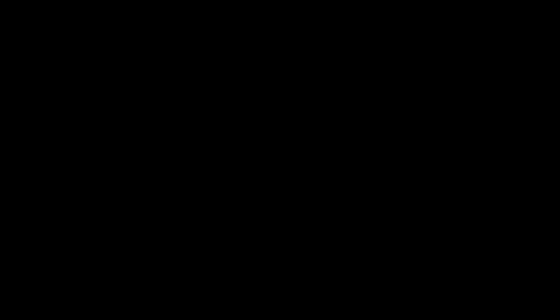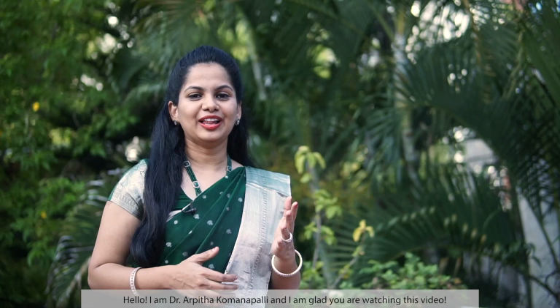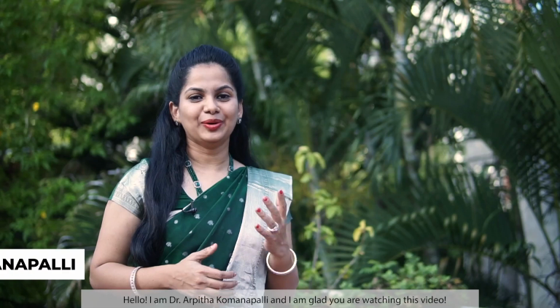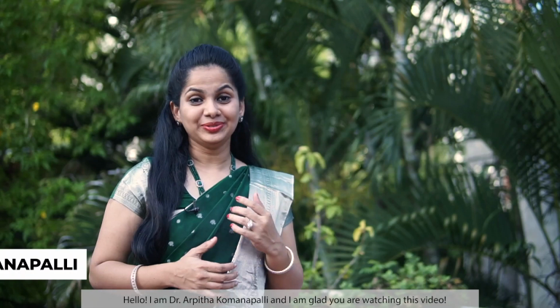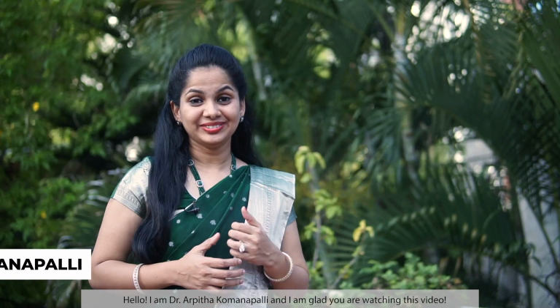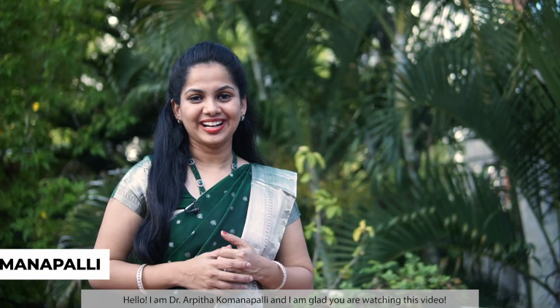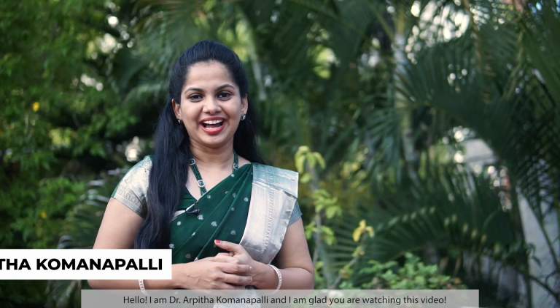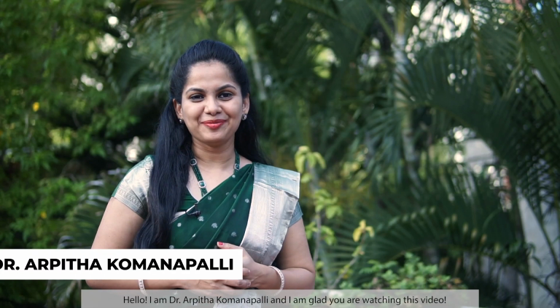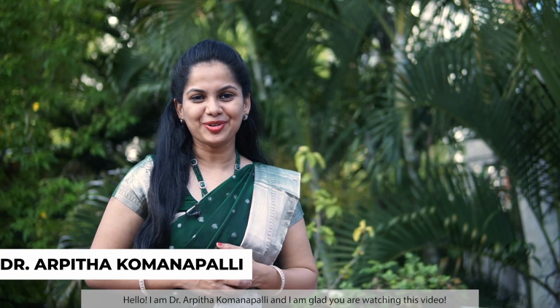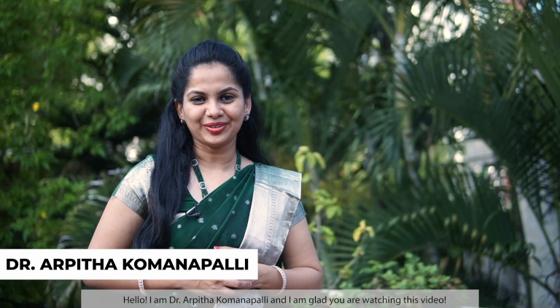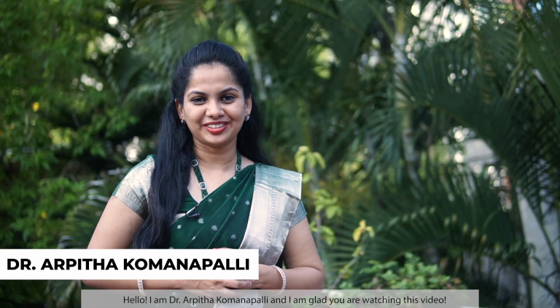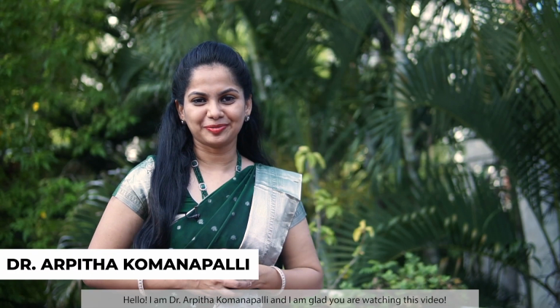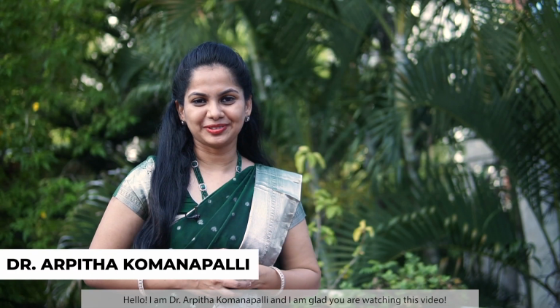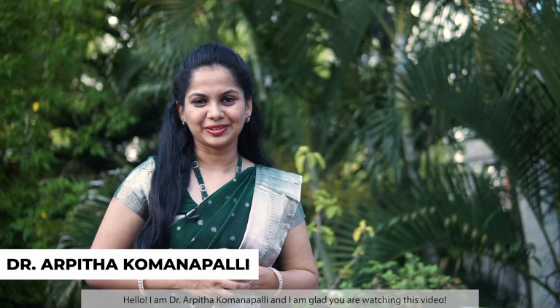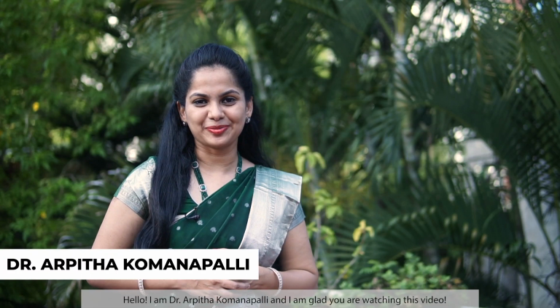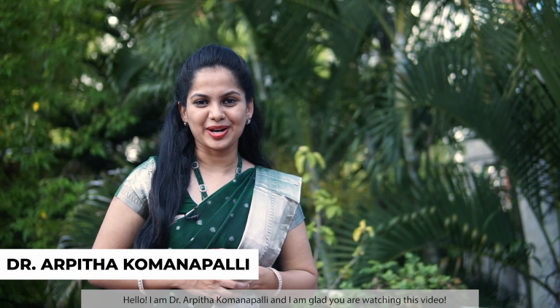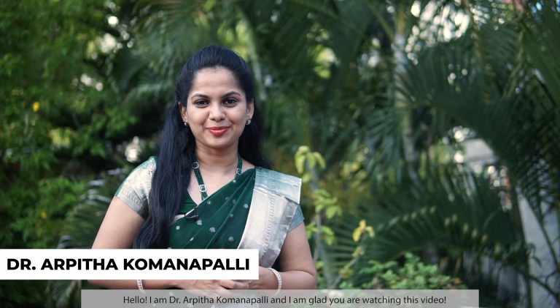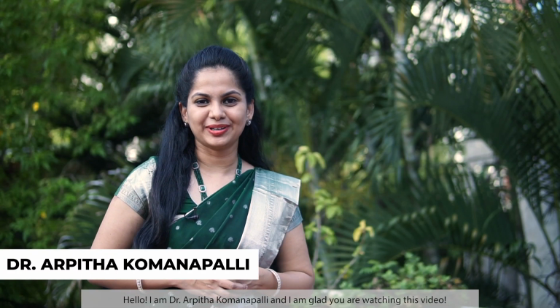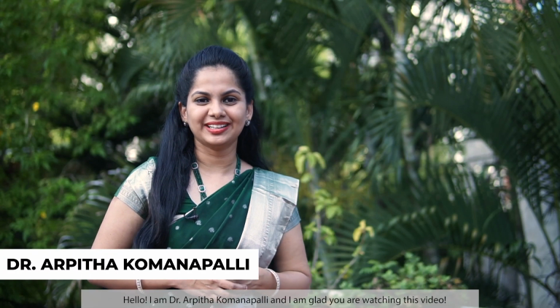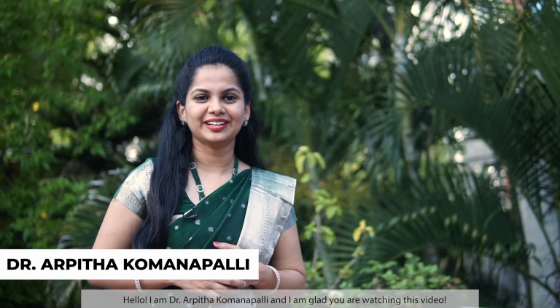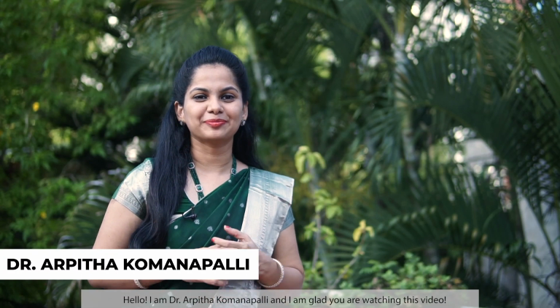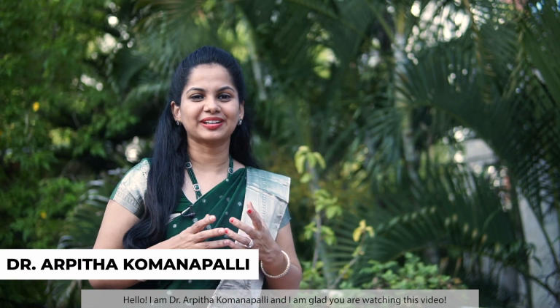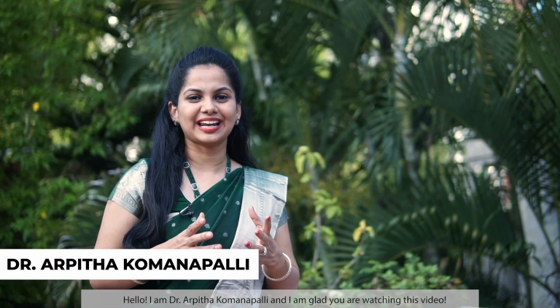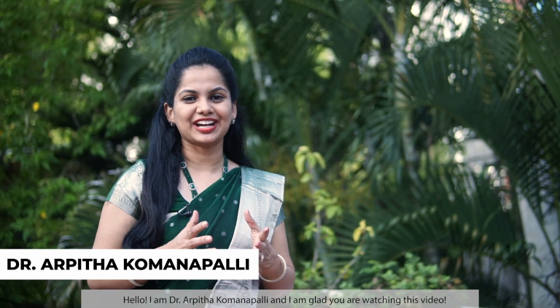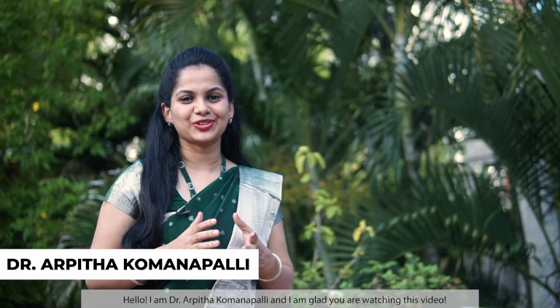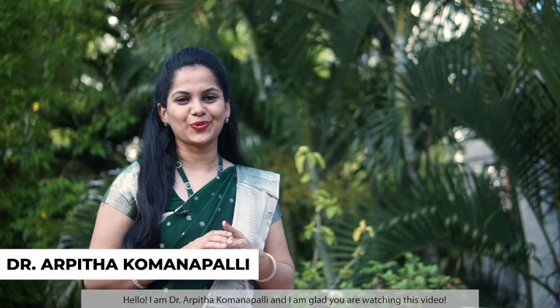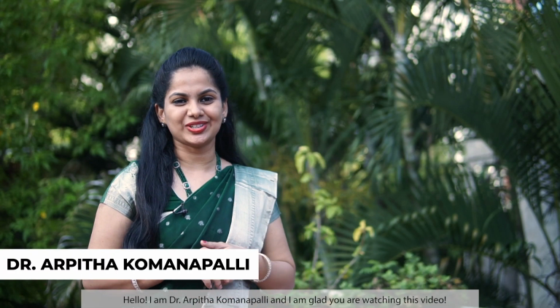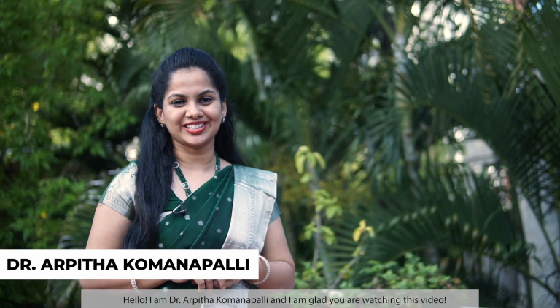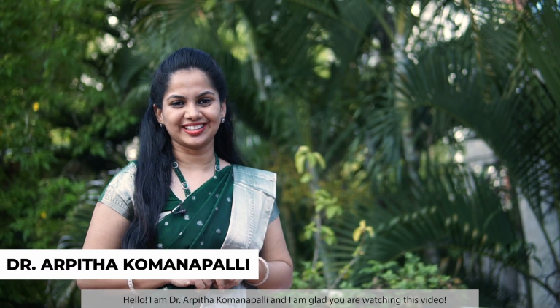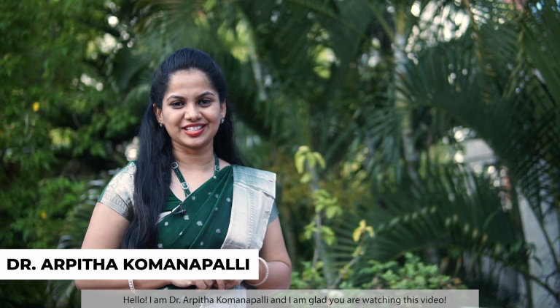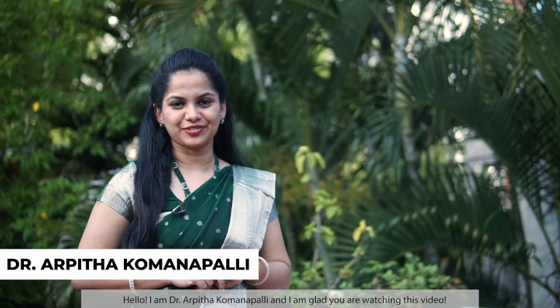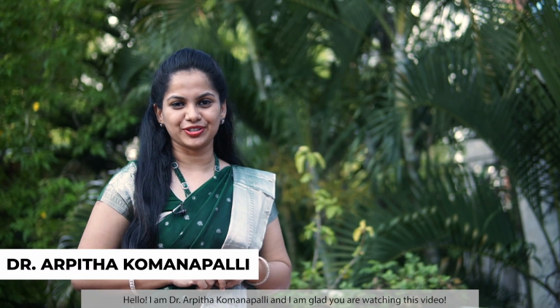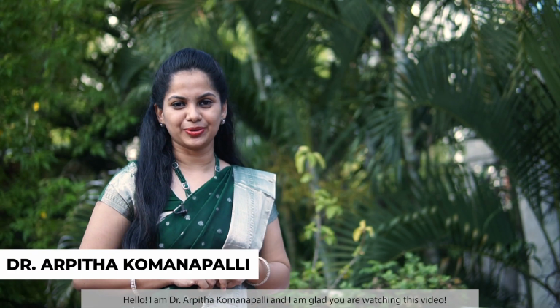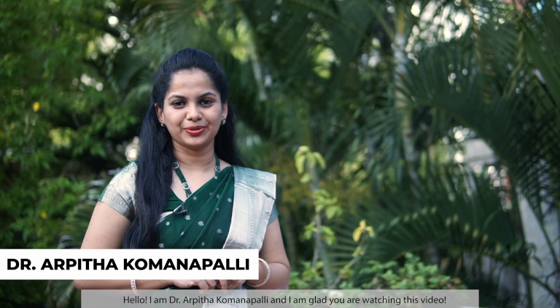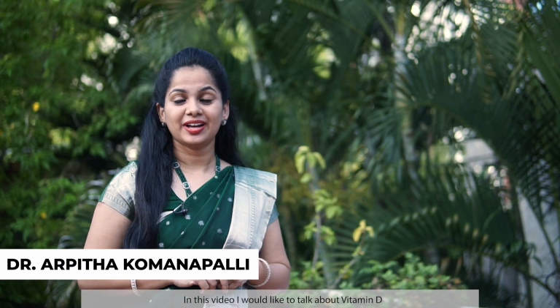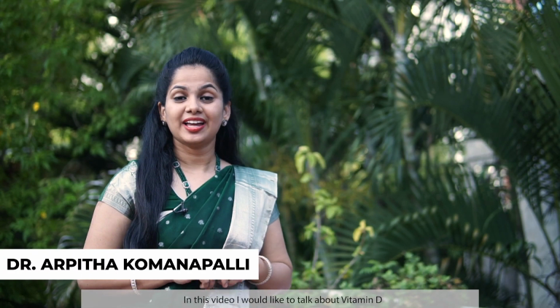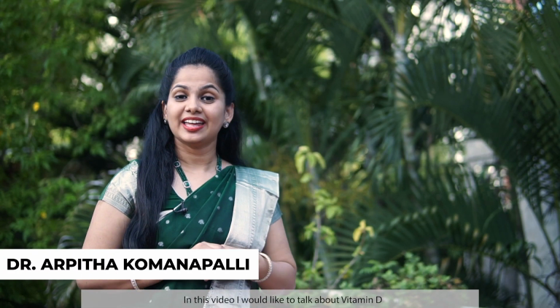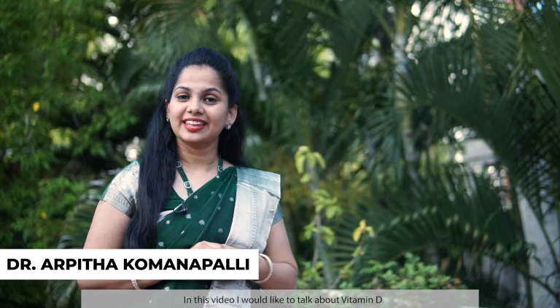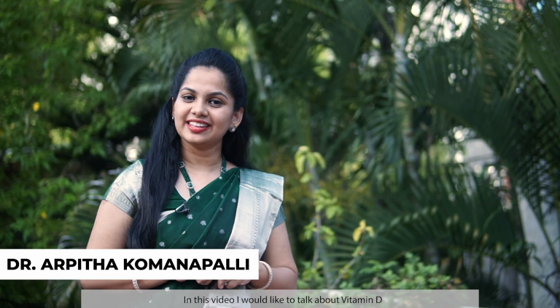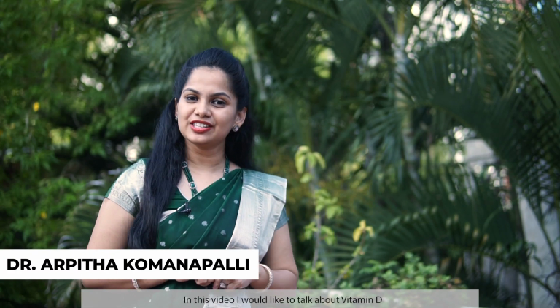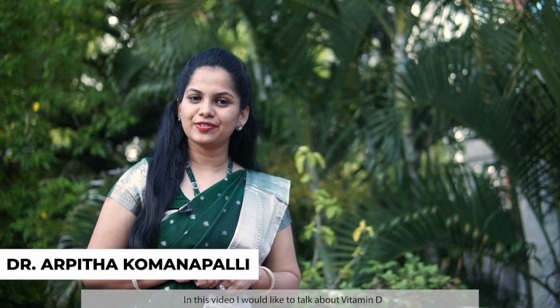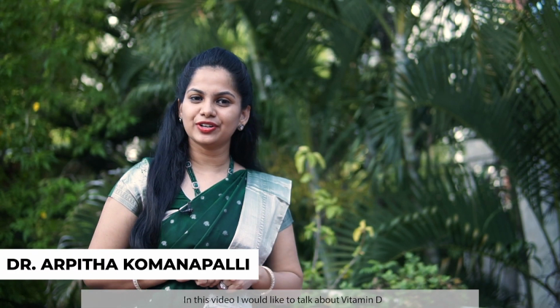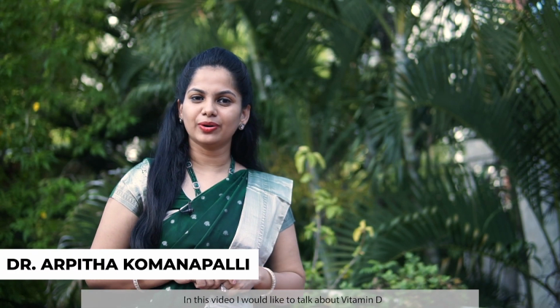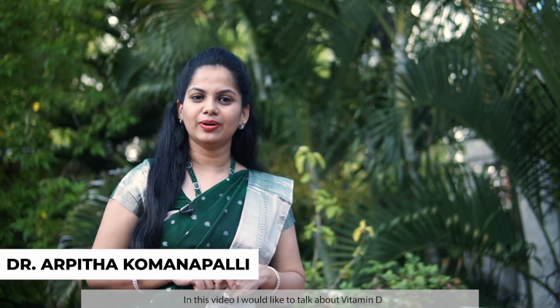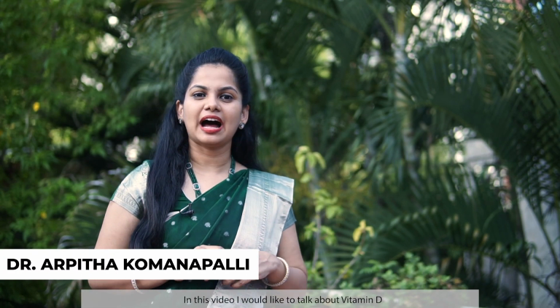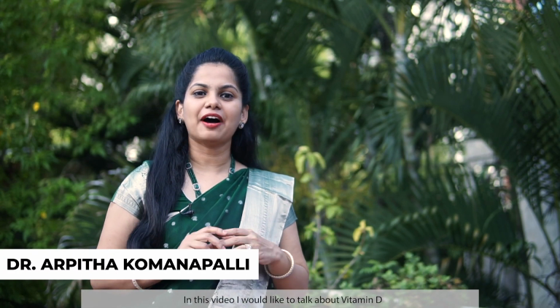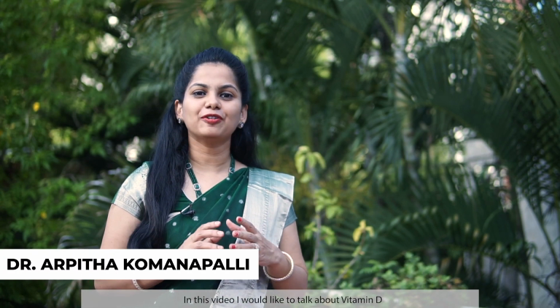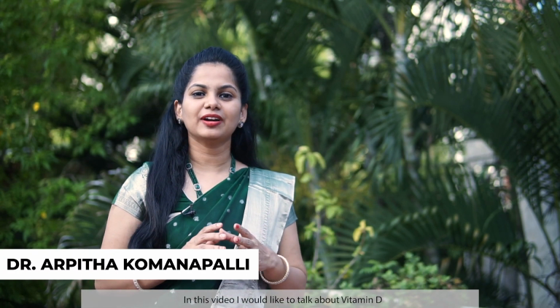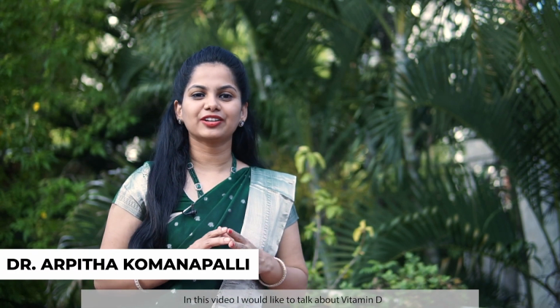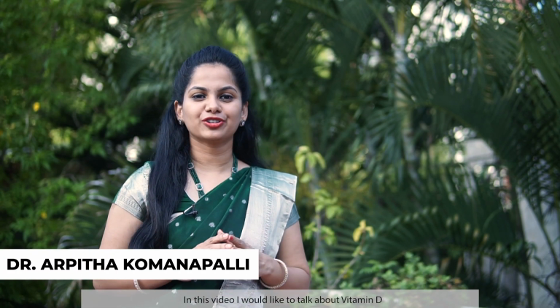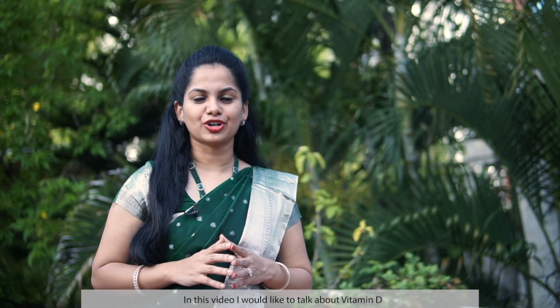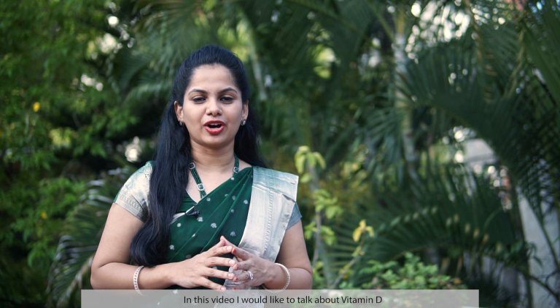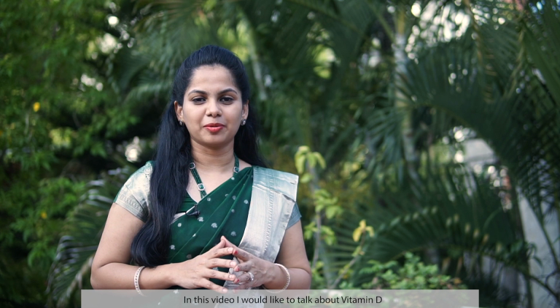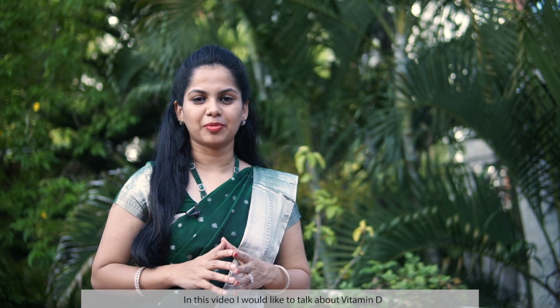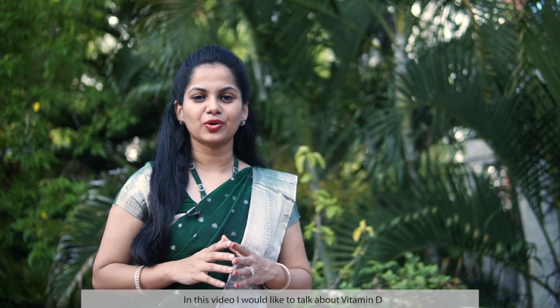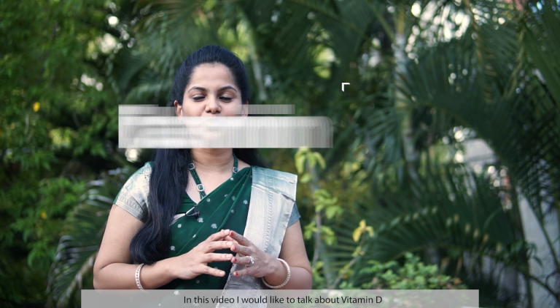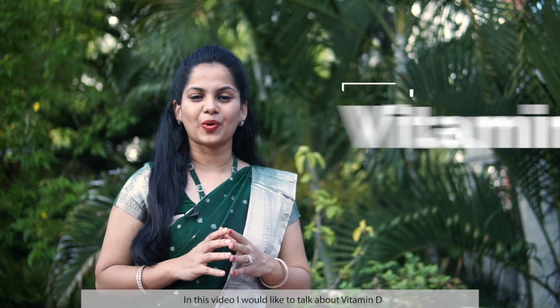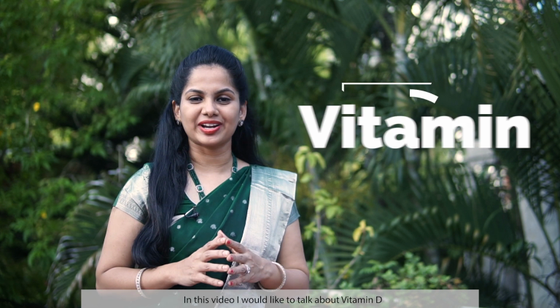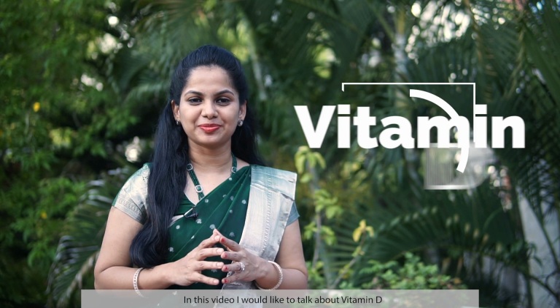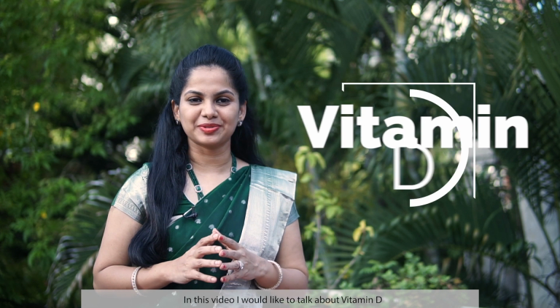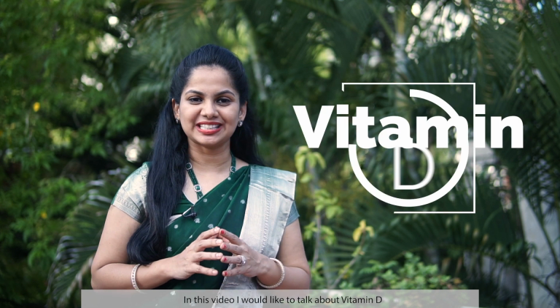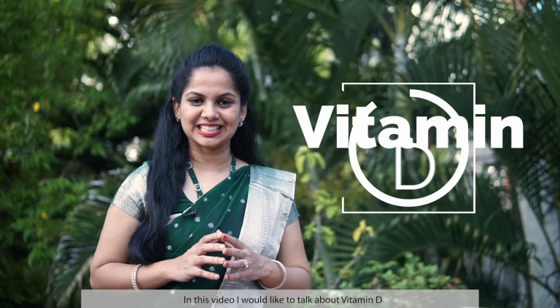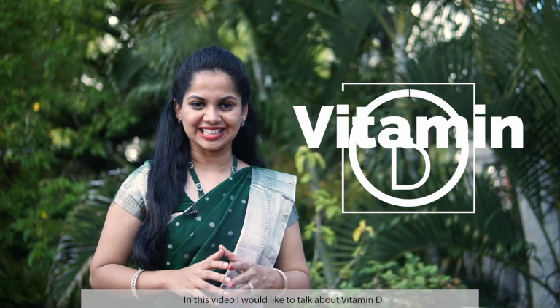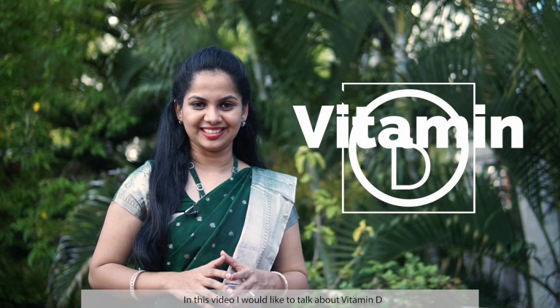Hello, I'm Dr. Arpita Kumana Pali and I'm glad you're watching this video. In this video, I would like to talk about Vitamin D.